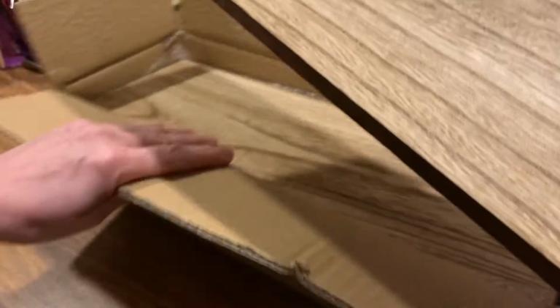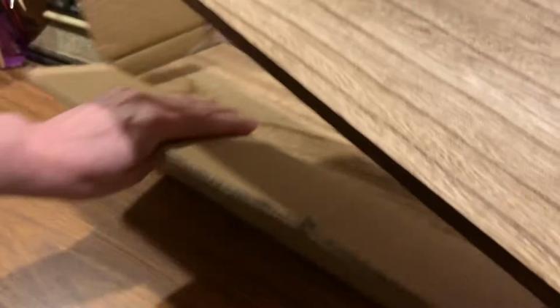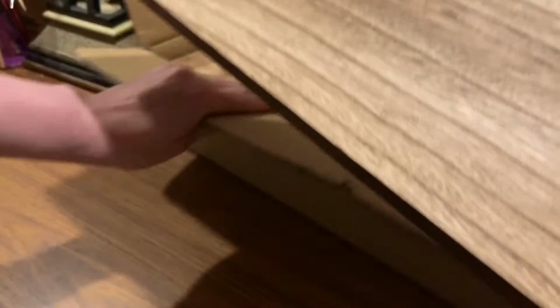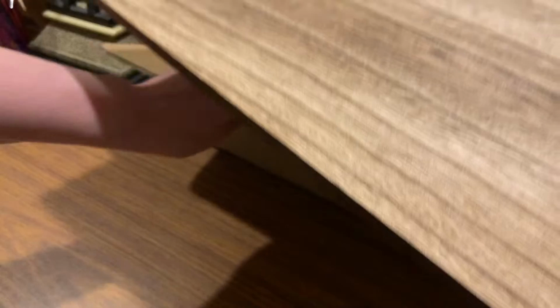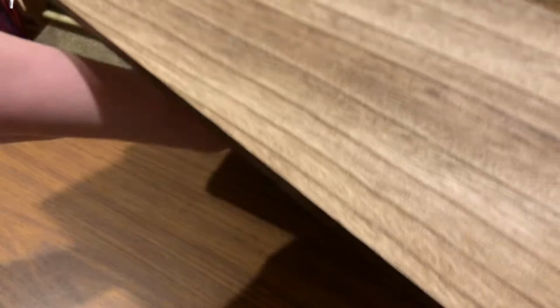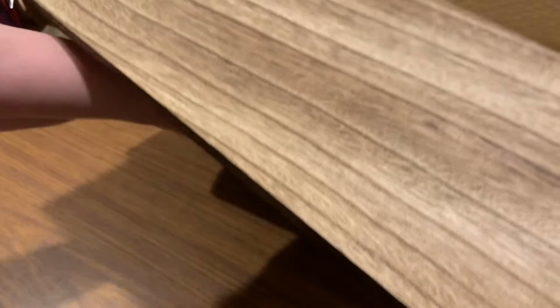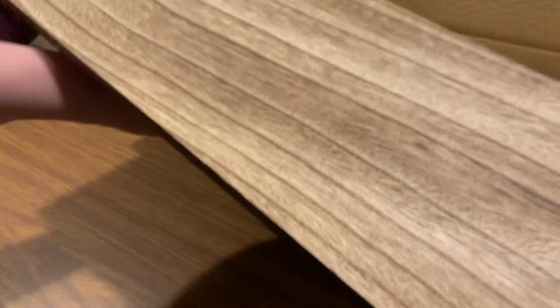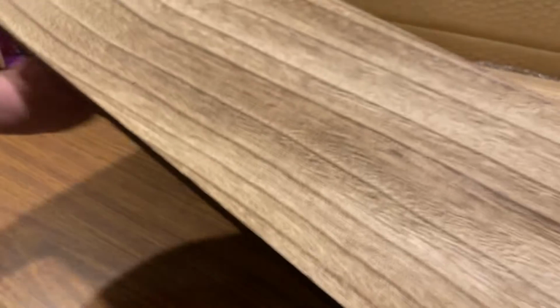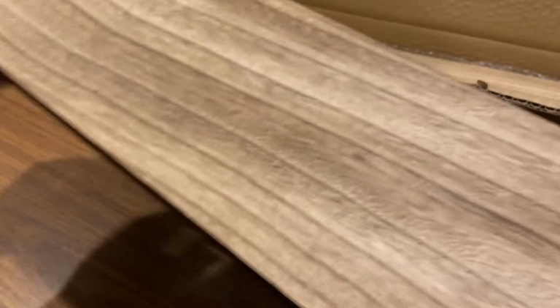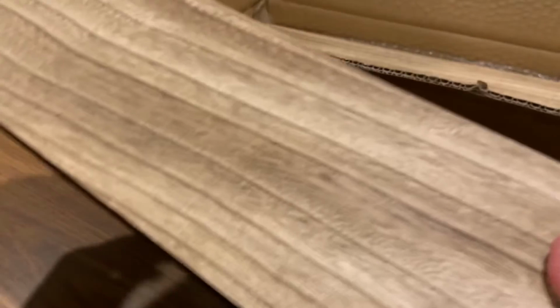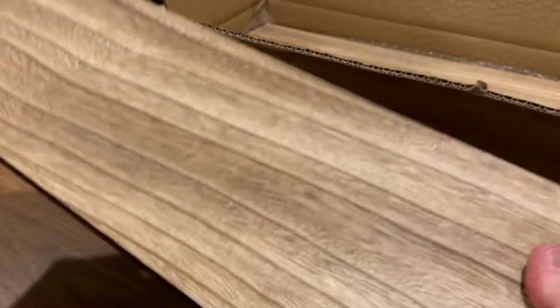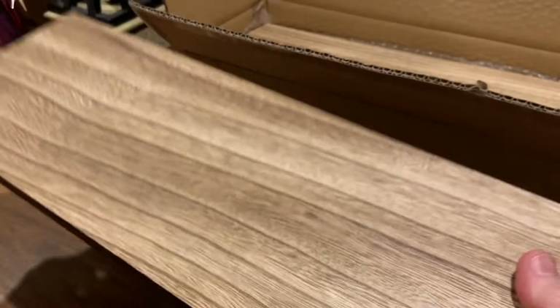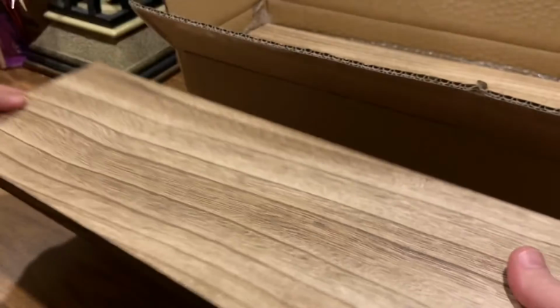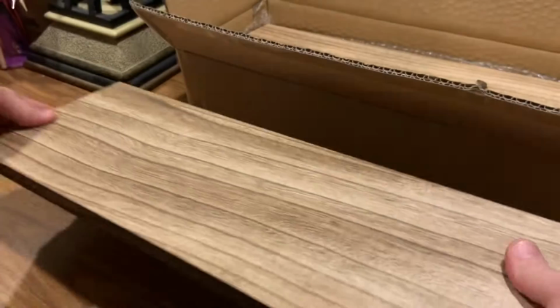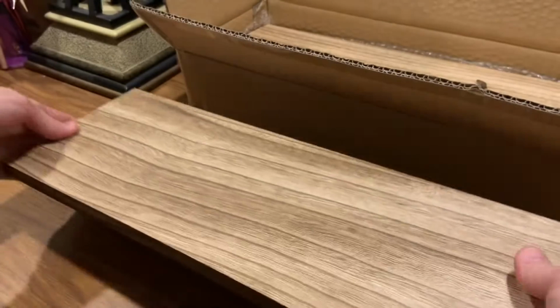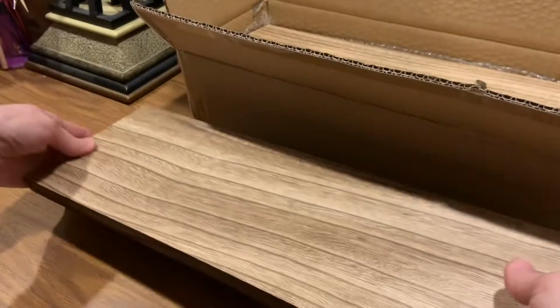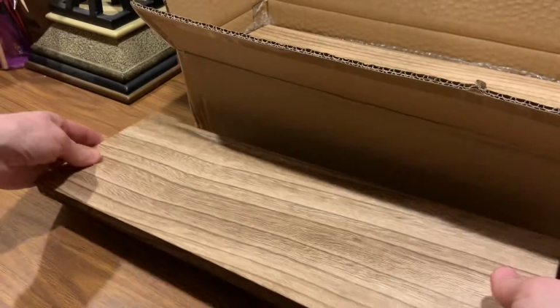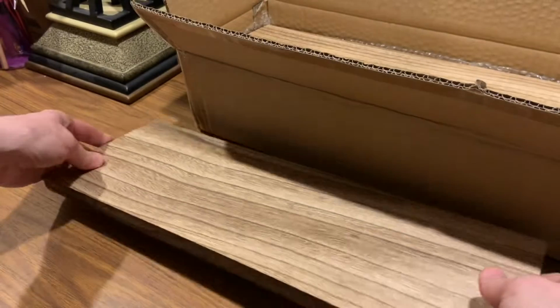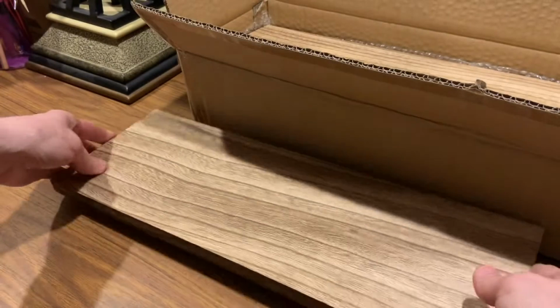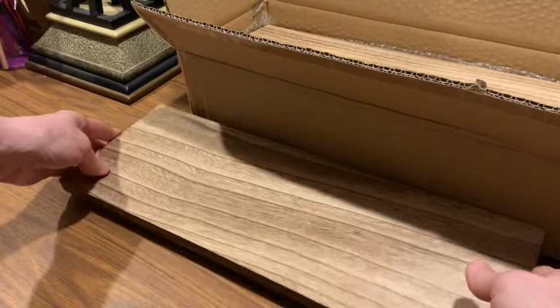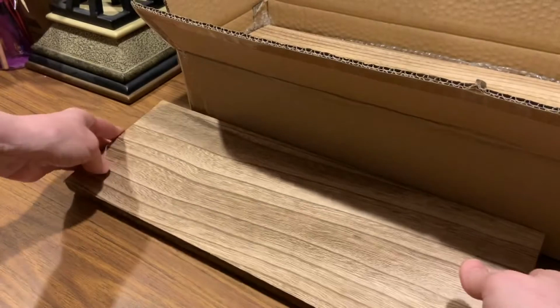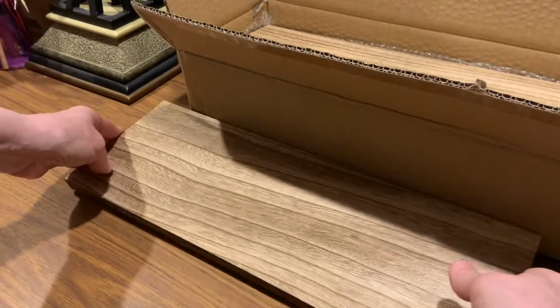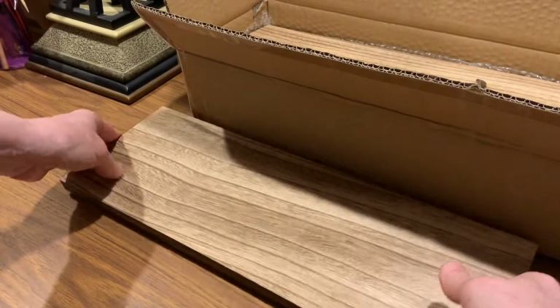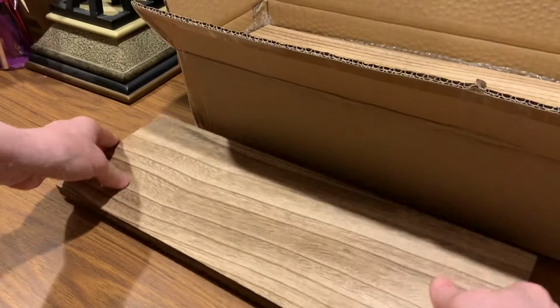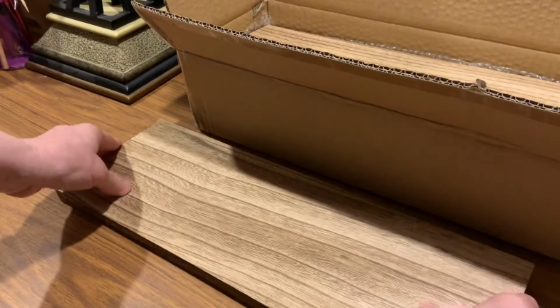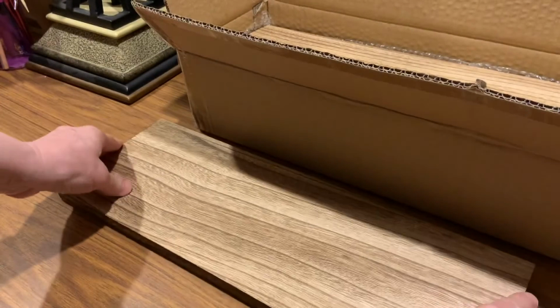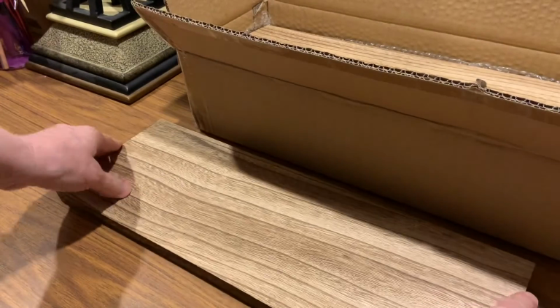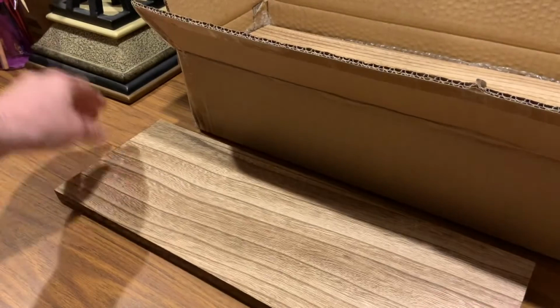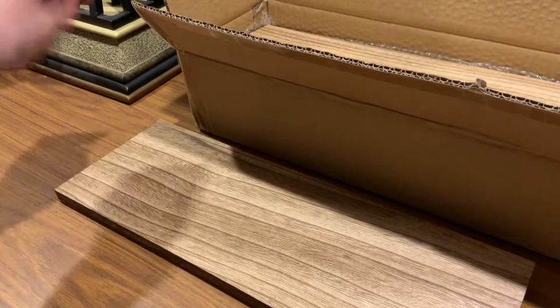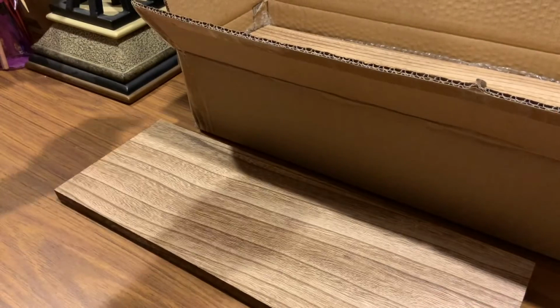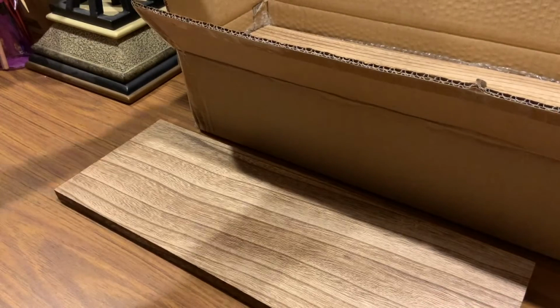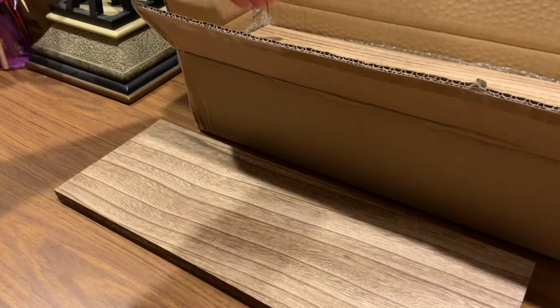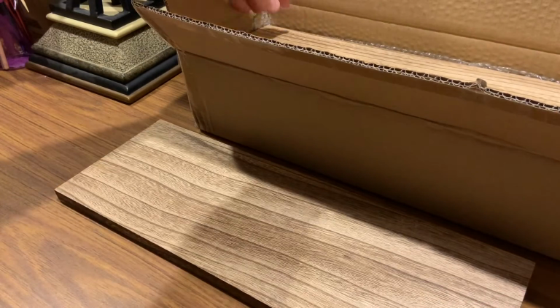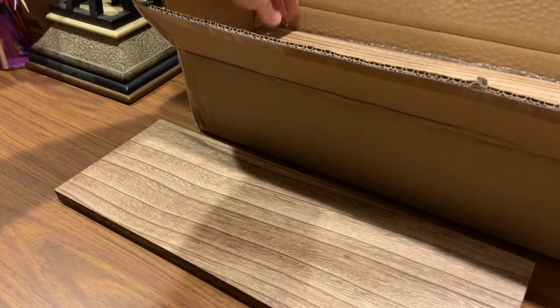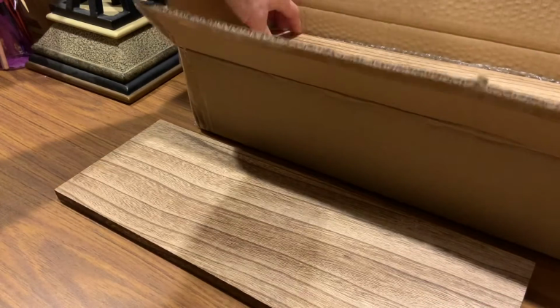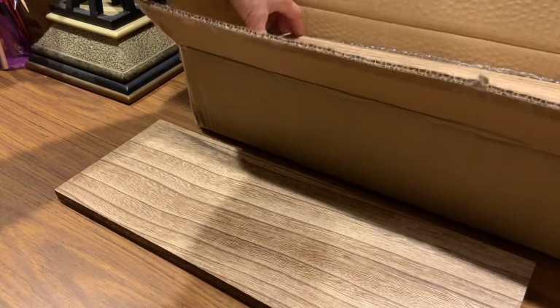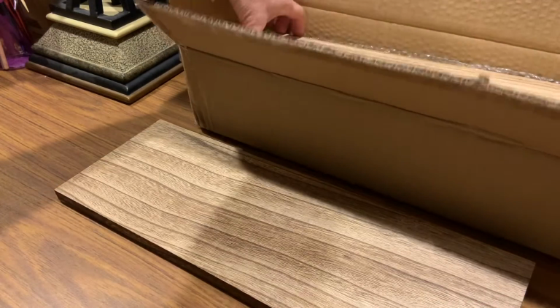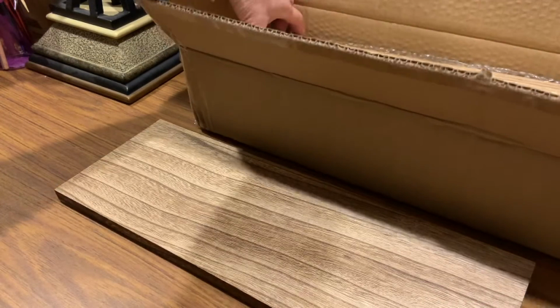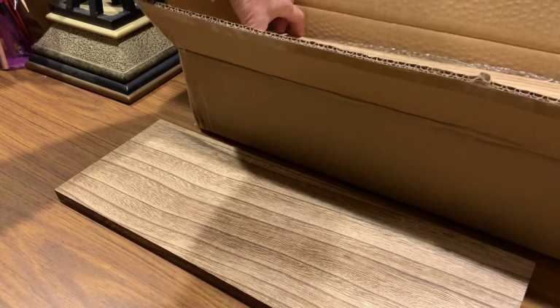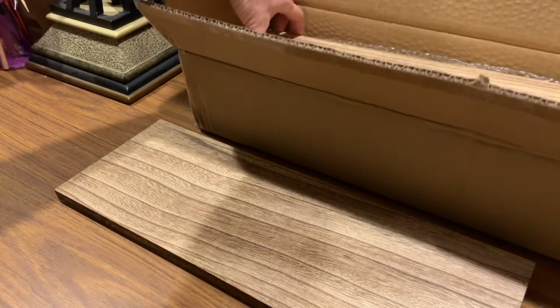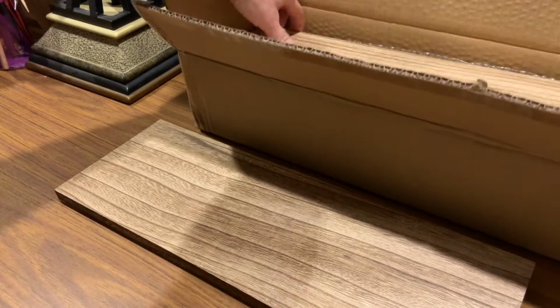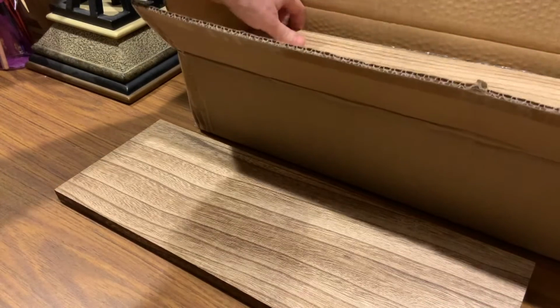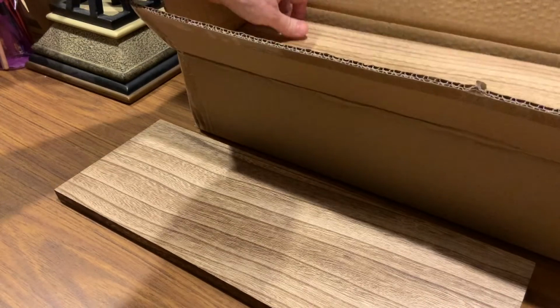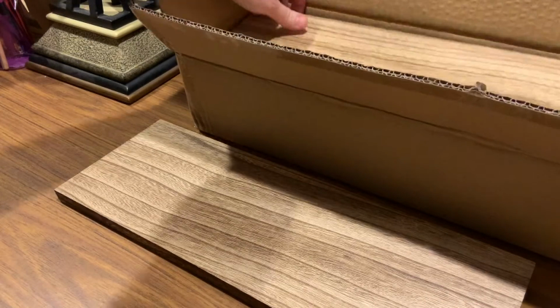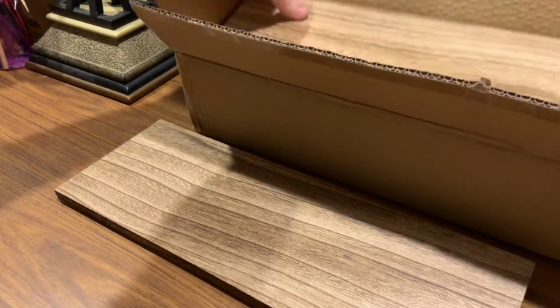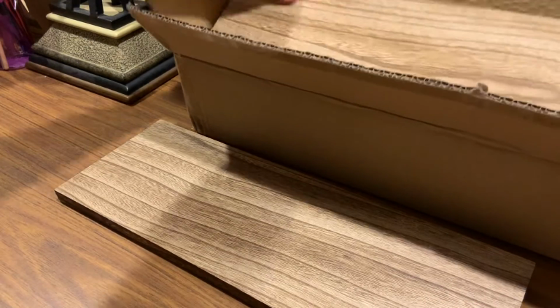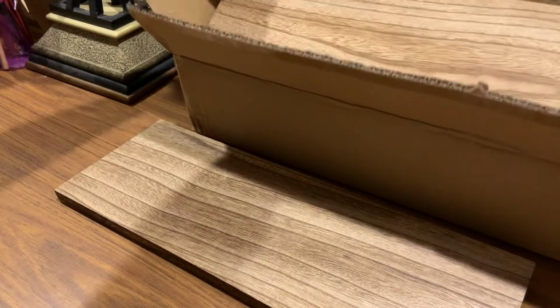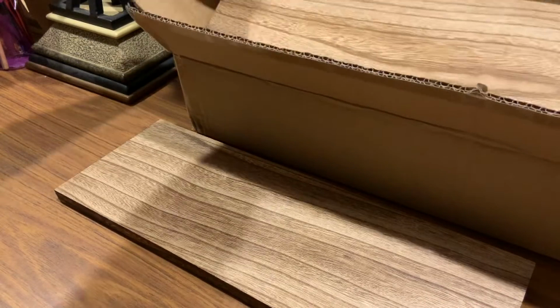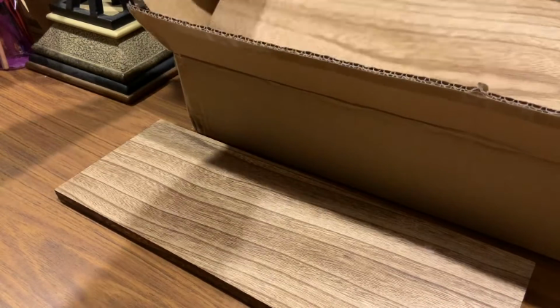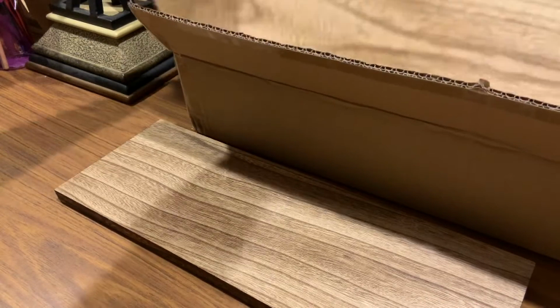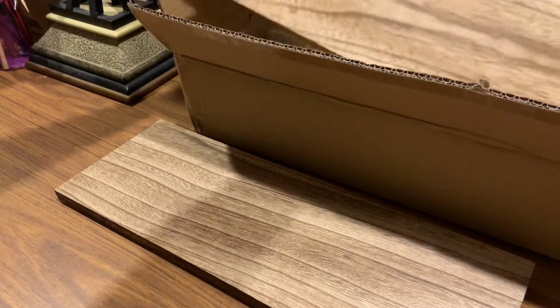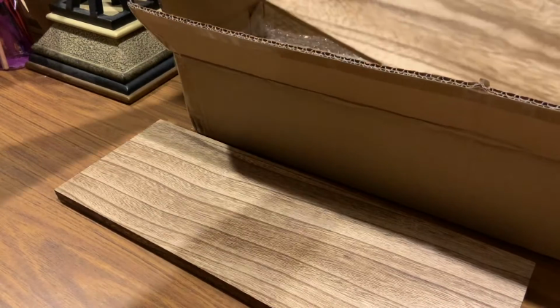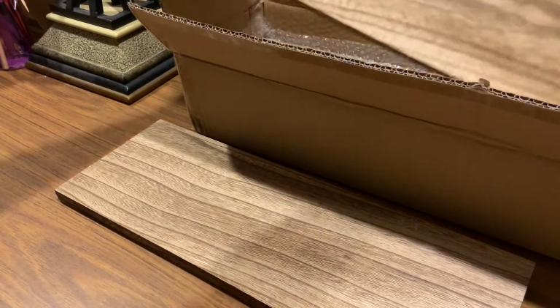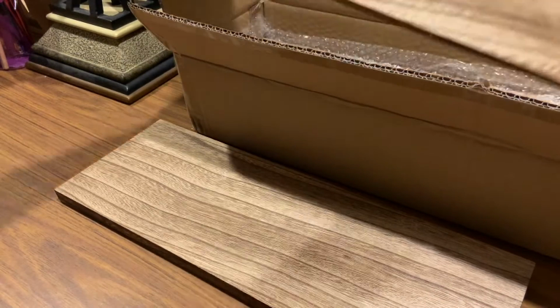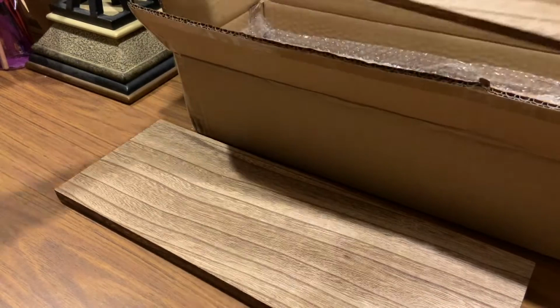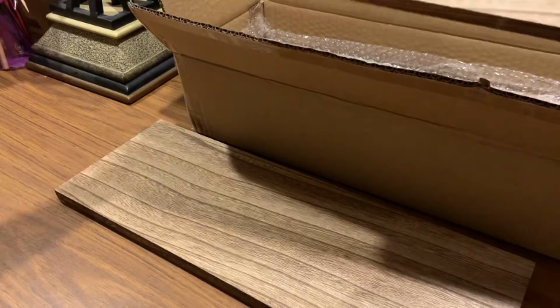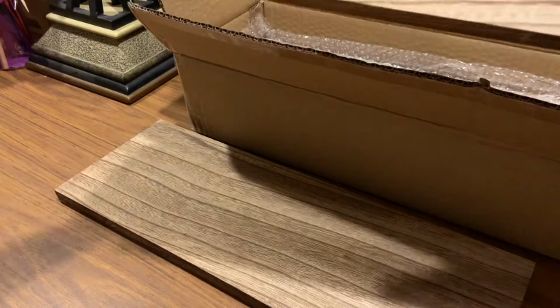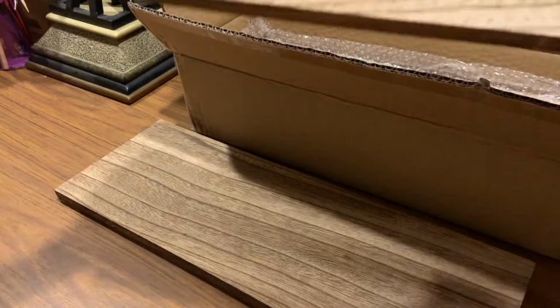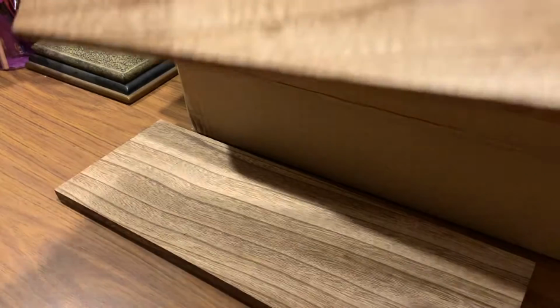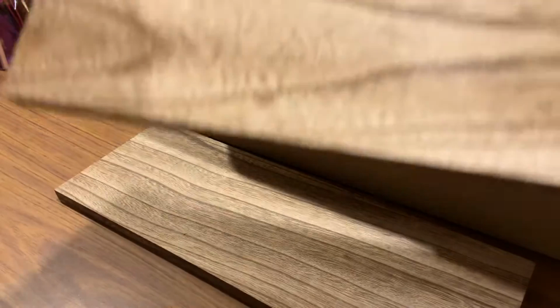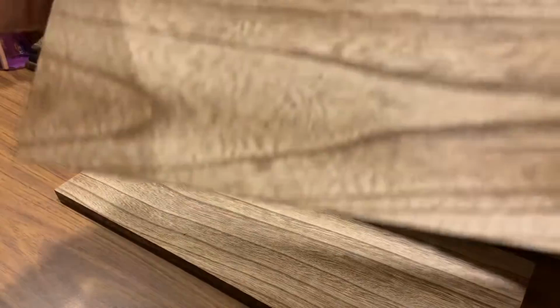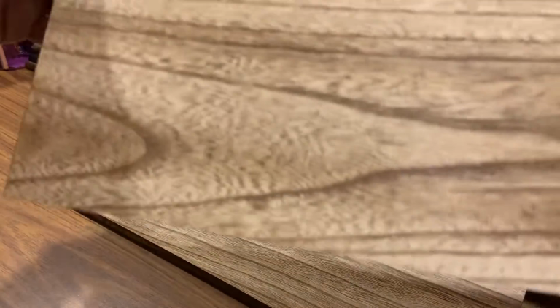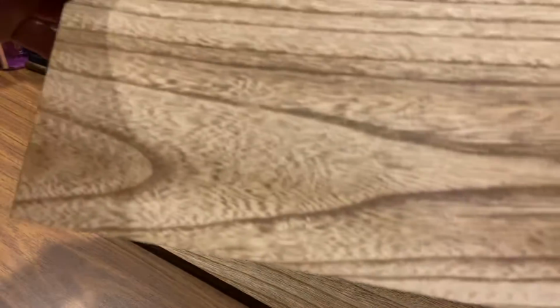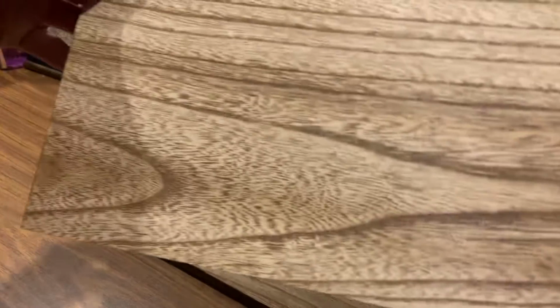There are four shelves. One — oh my gosh, that's even prettier.